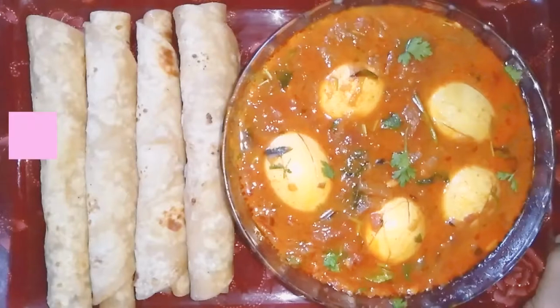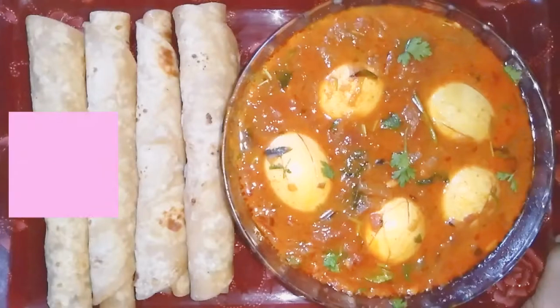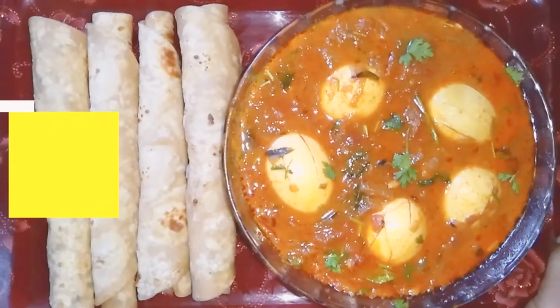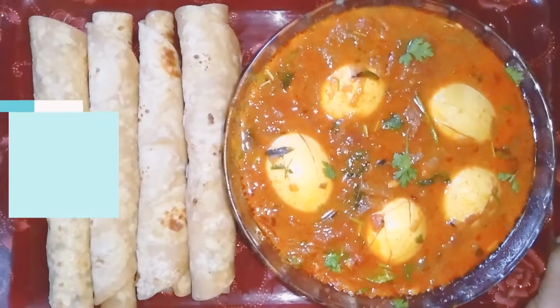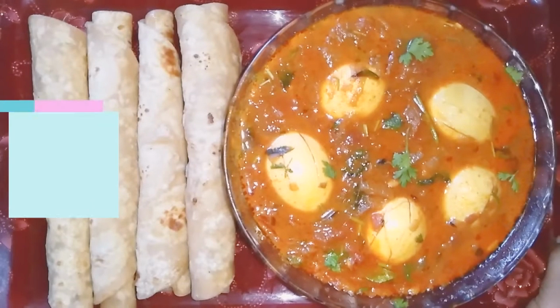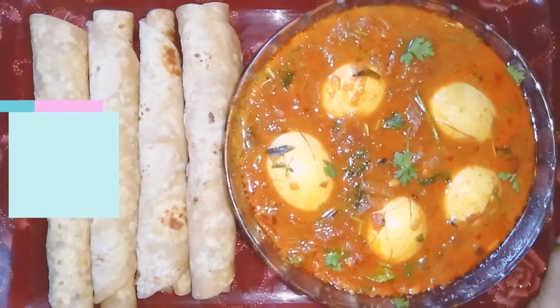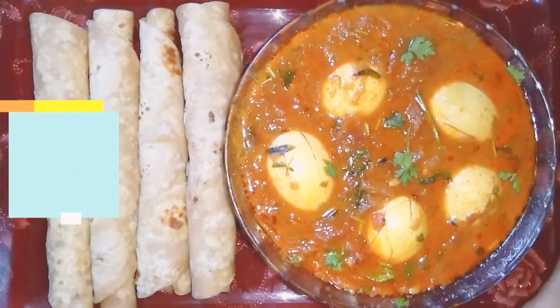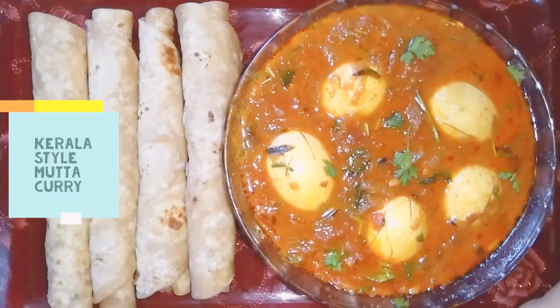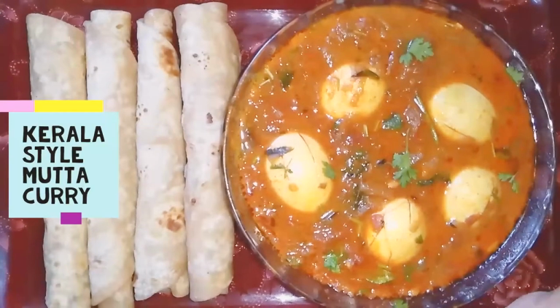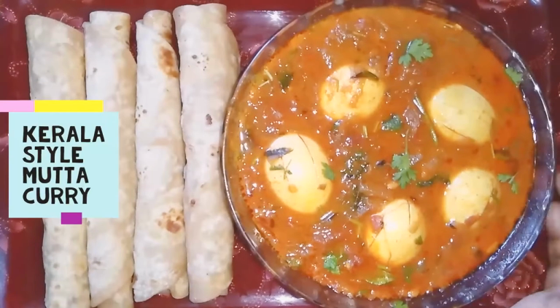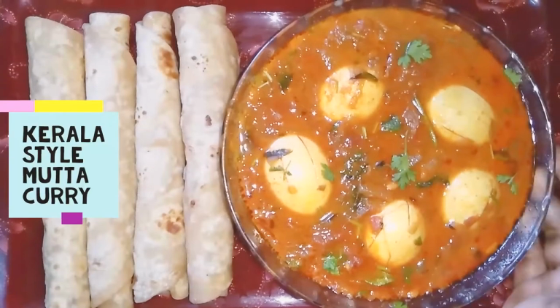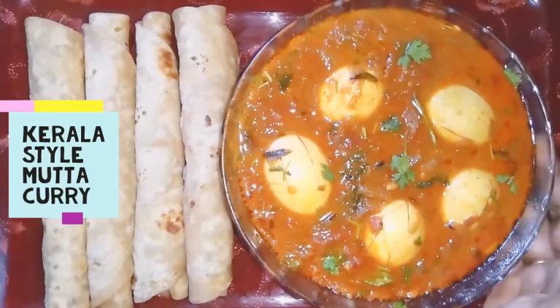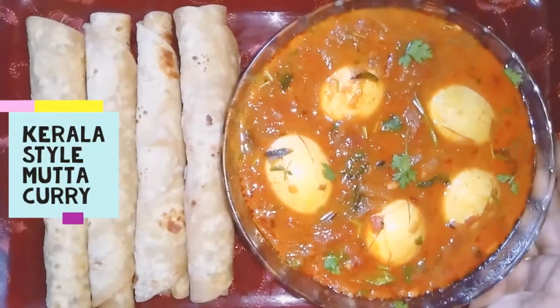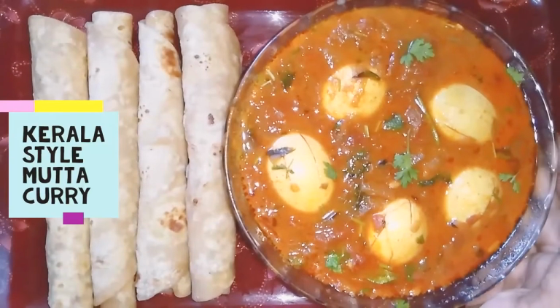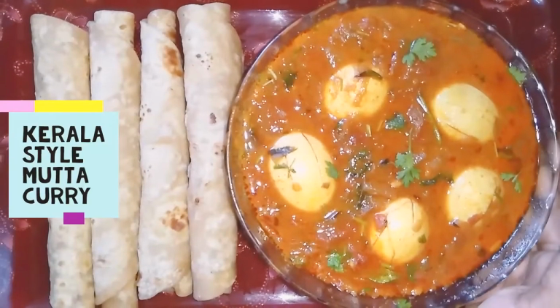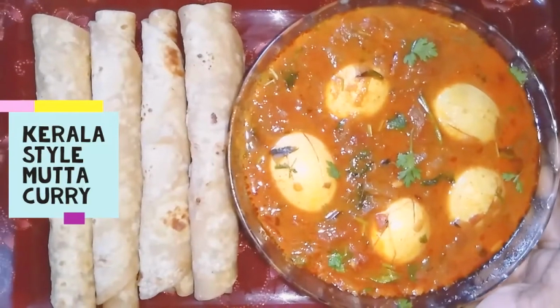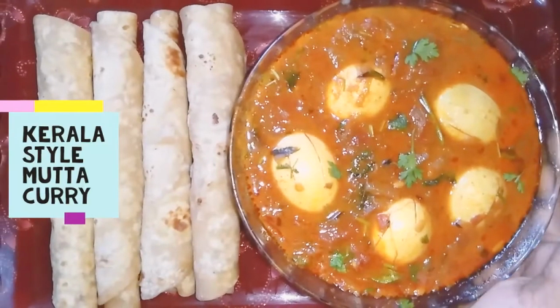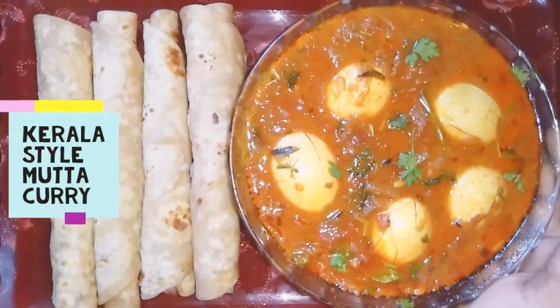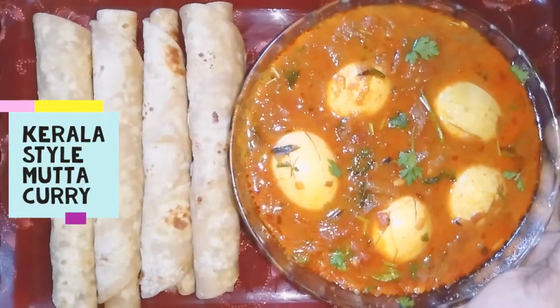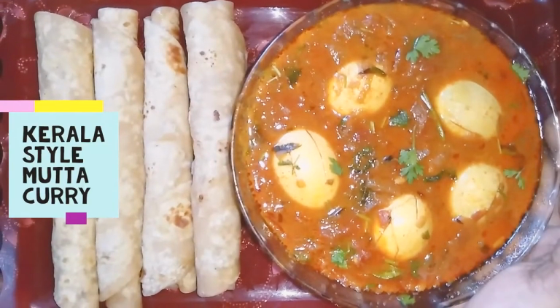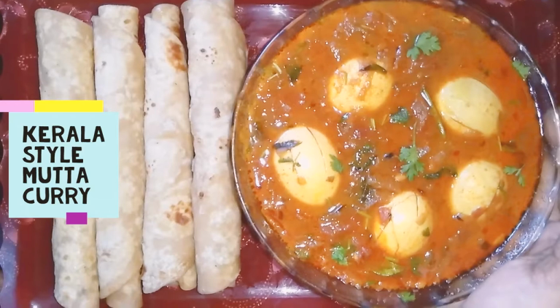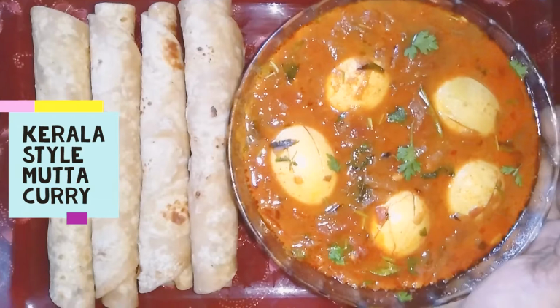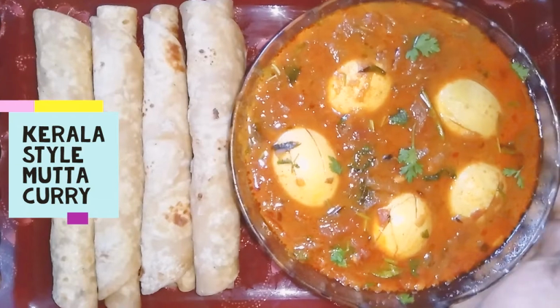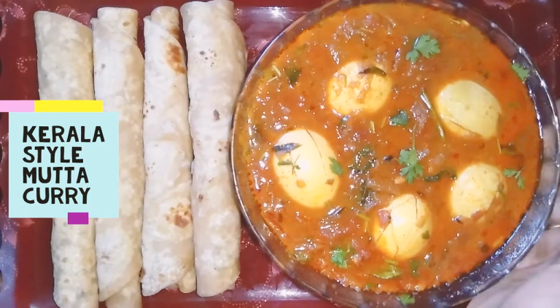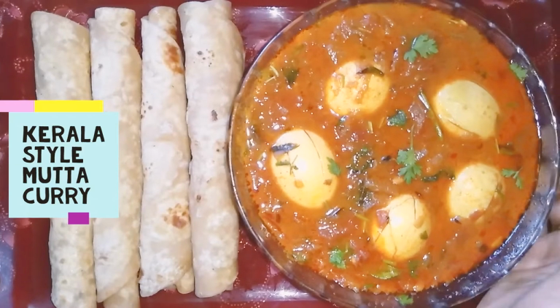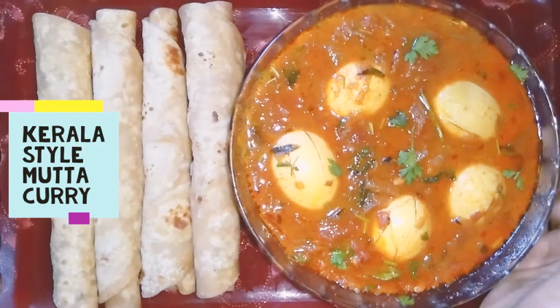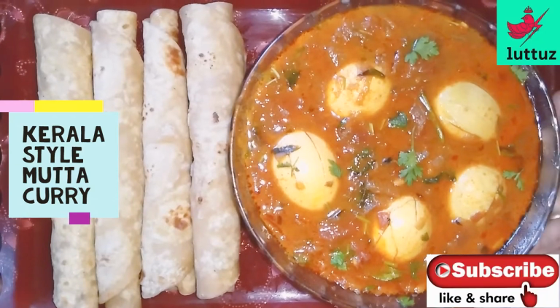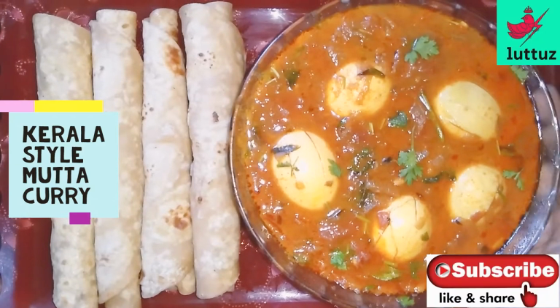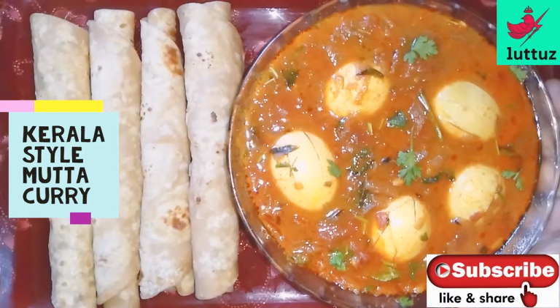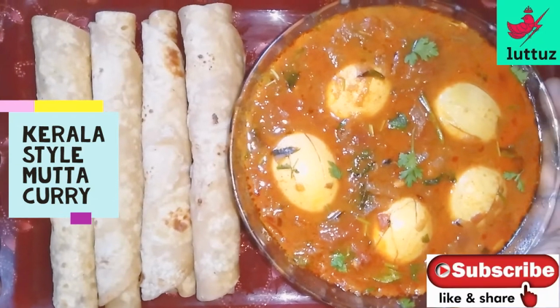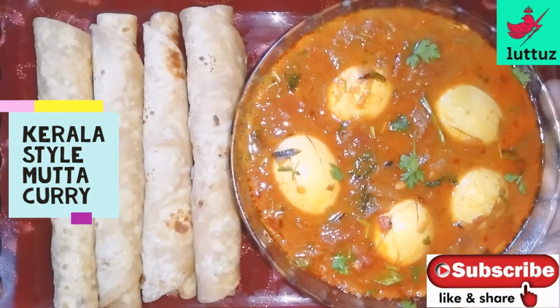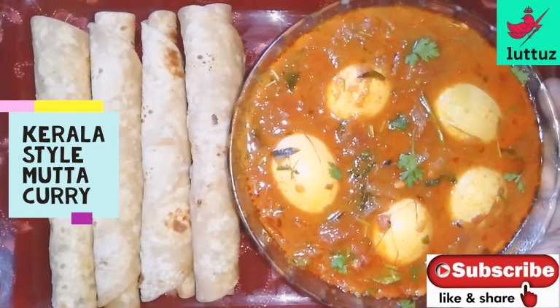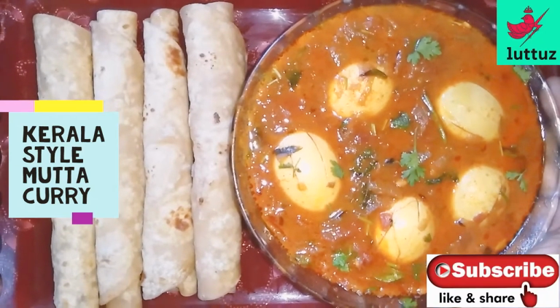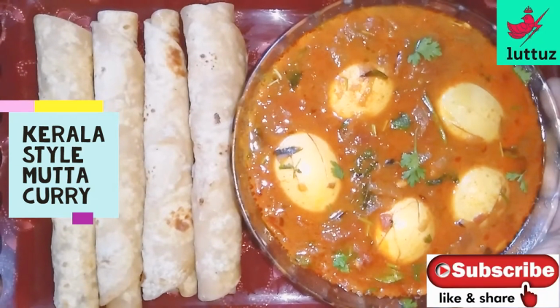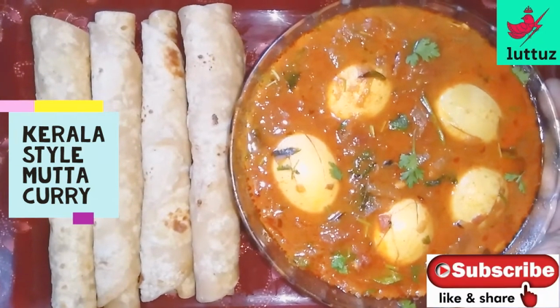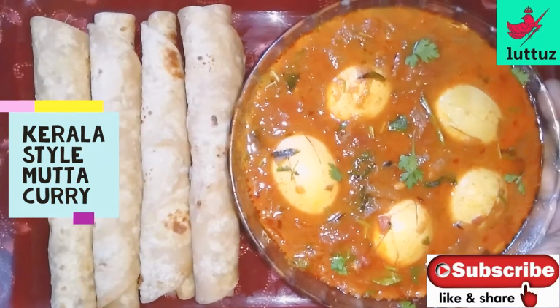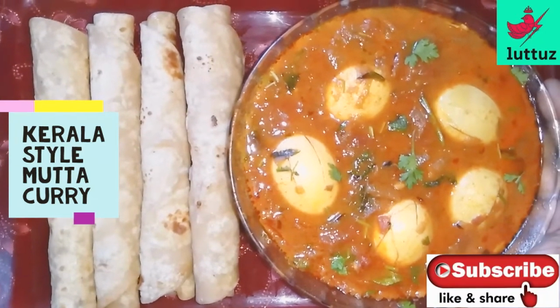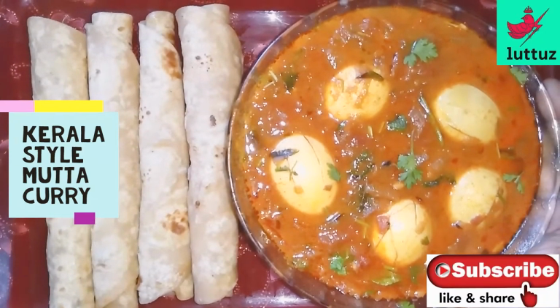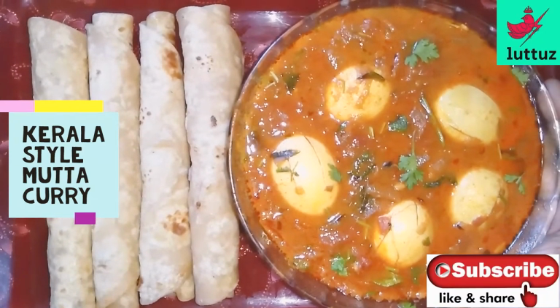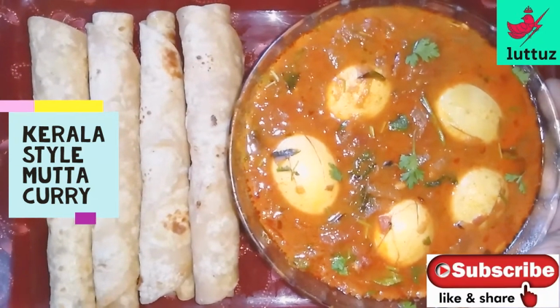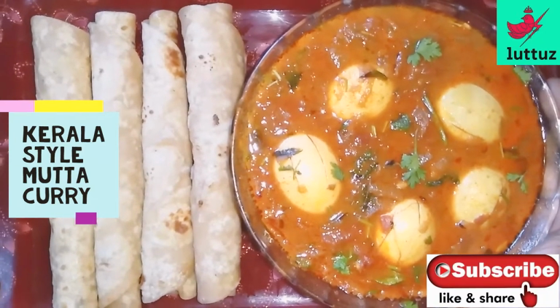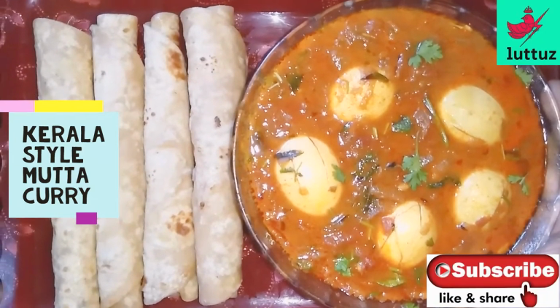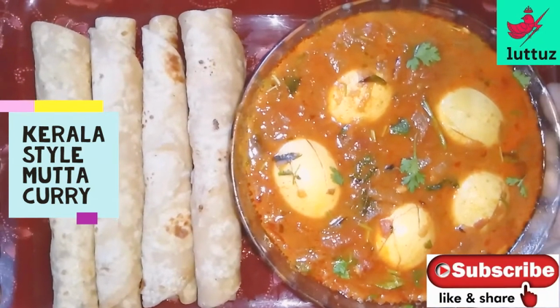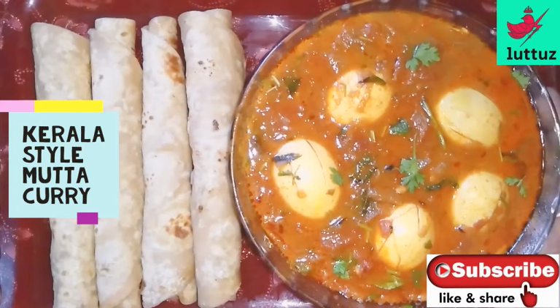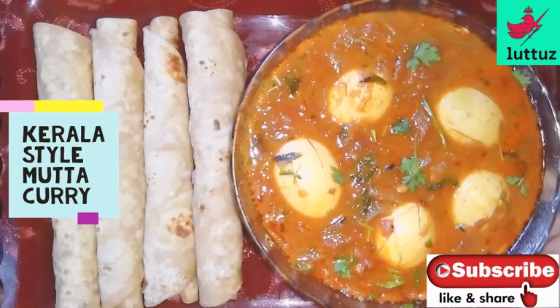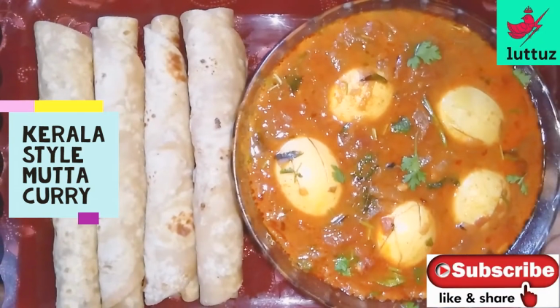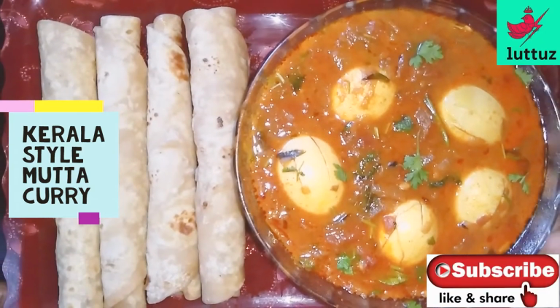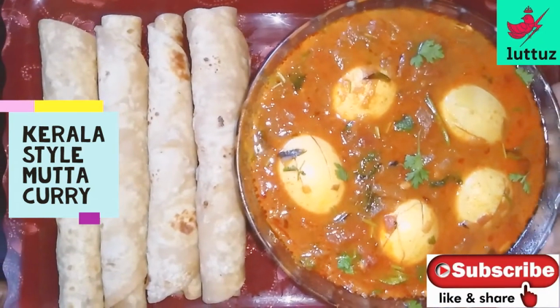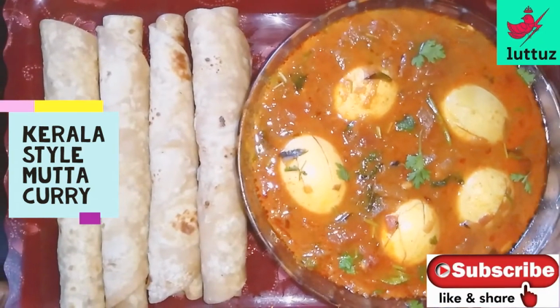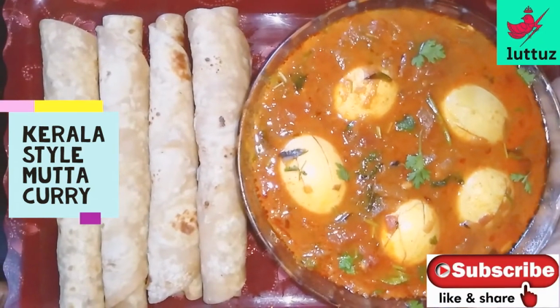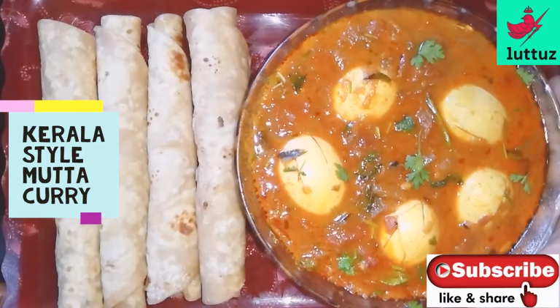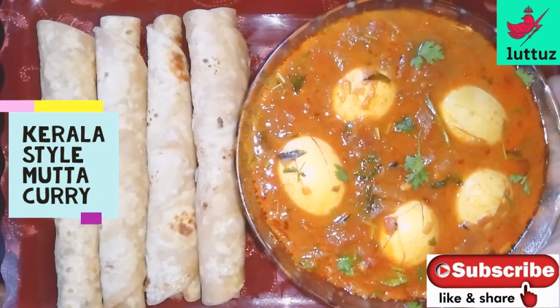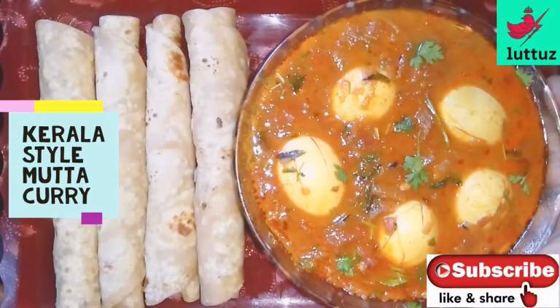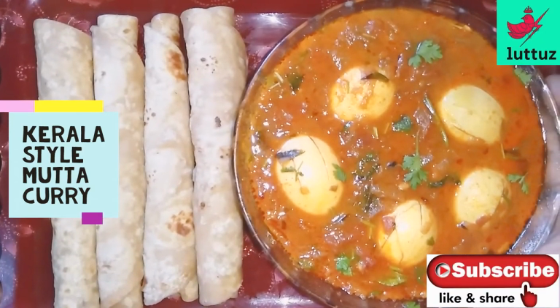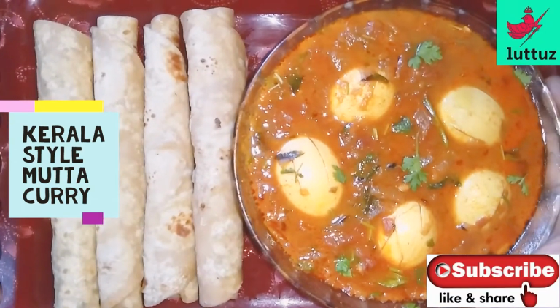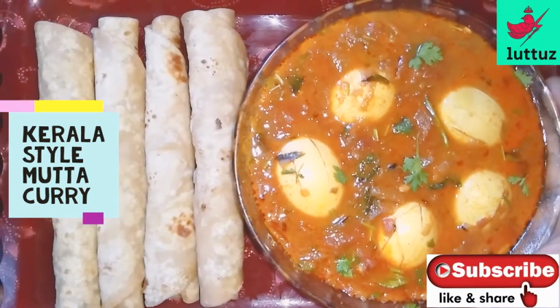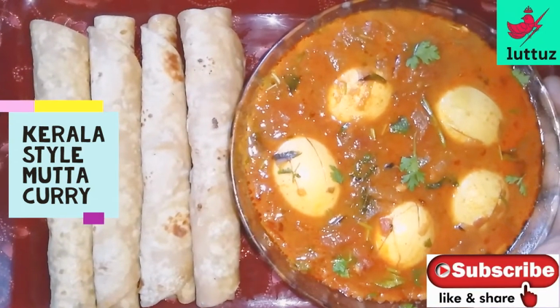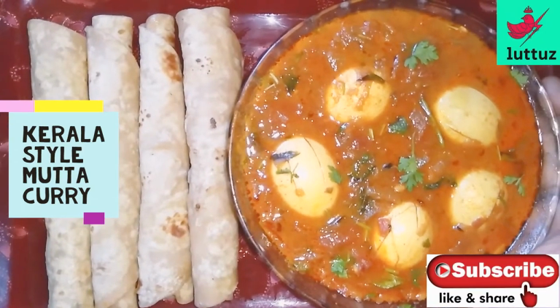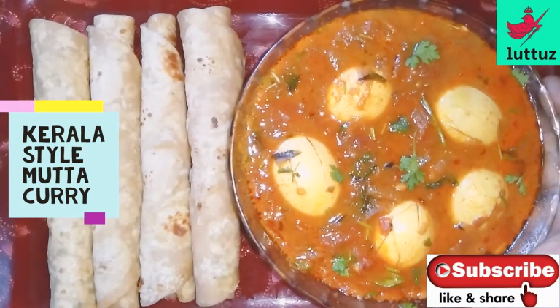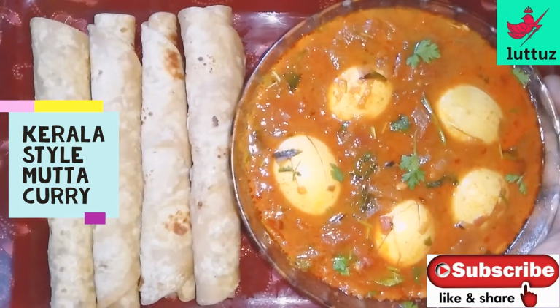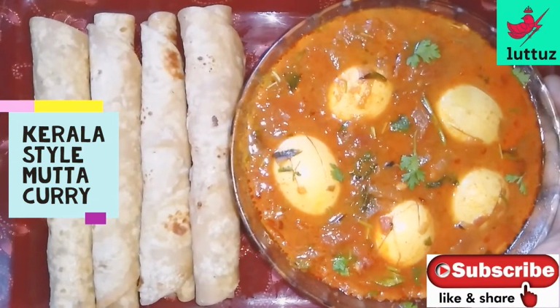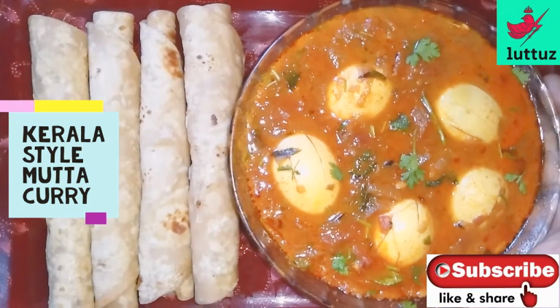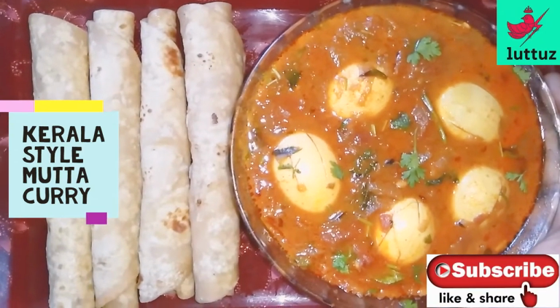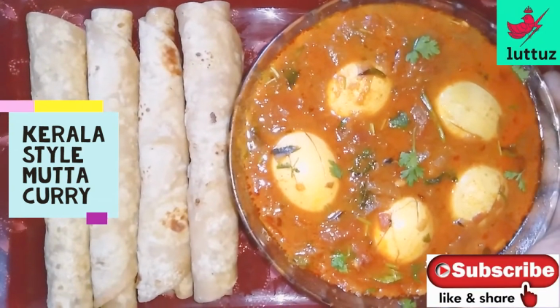Hi, welcome to Luttoo's channel. I am going to do the best taste in this video. If you like this video, subscribe to my channel.